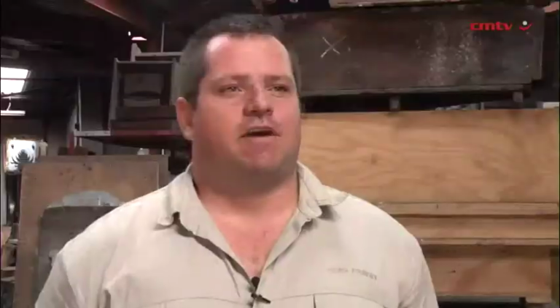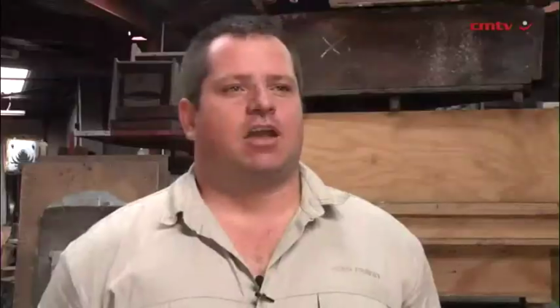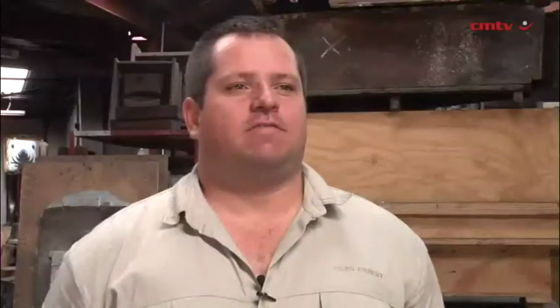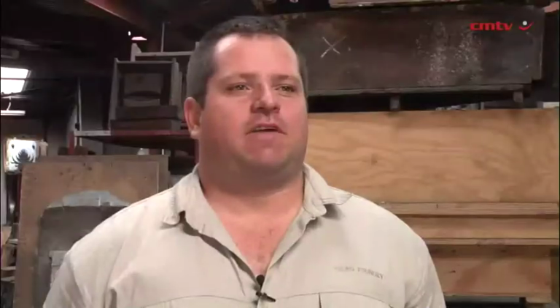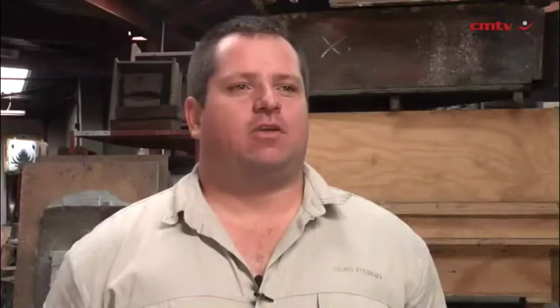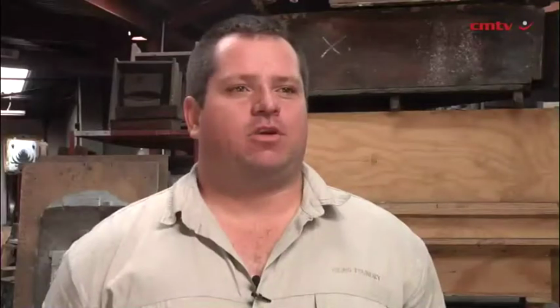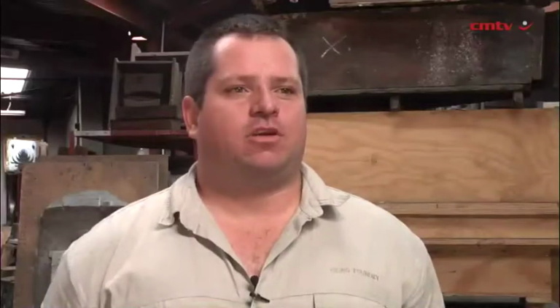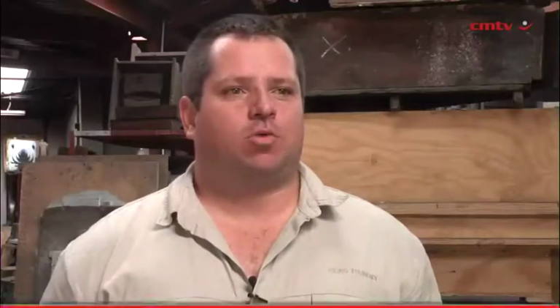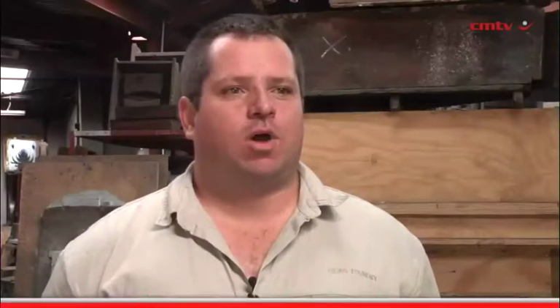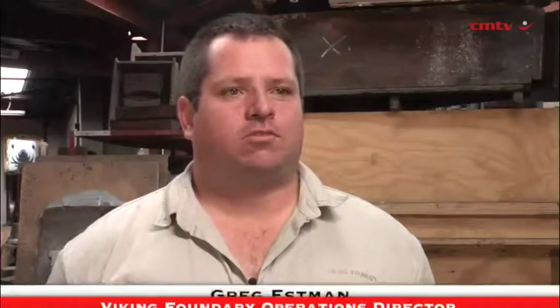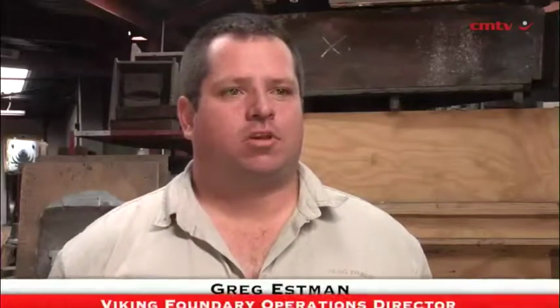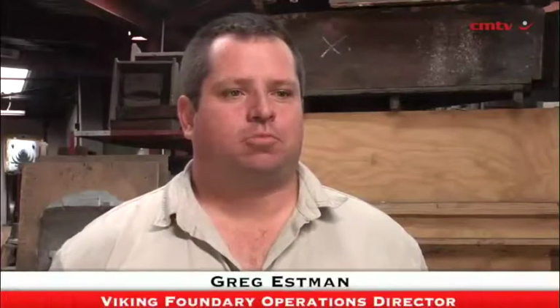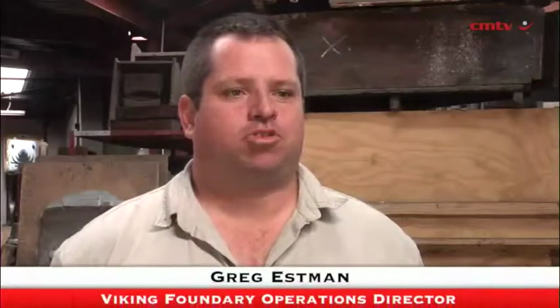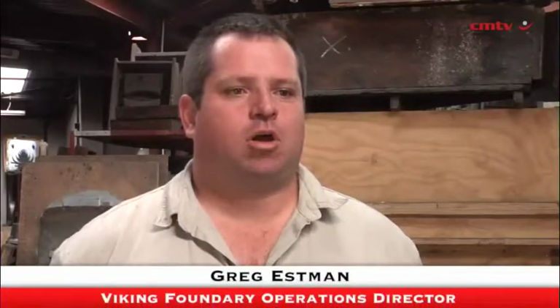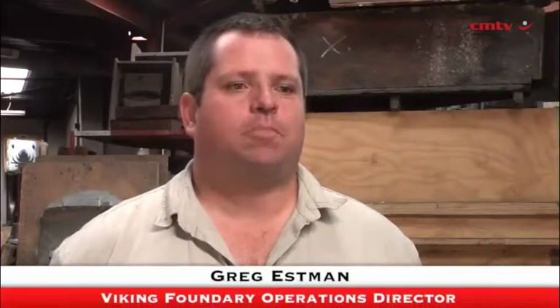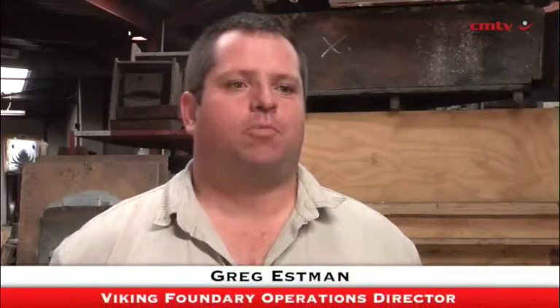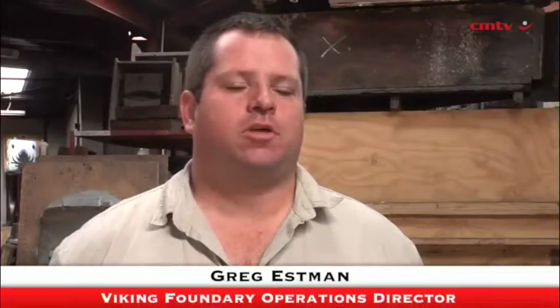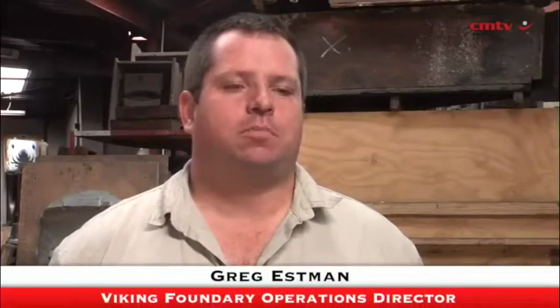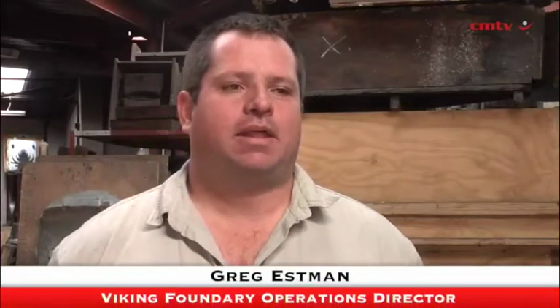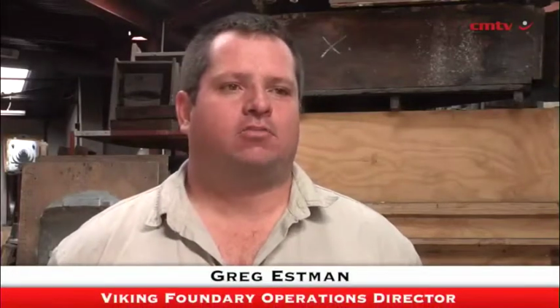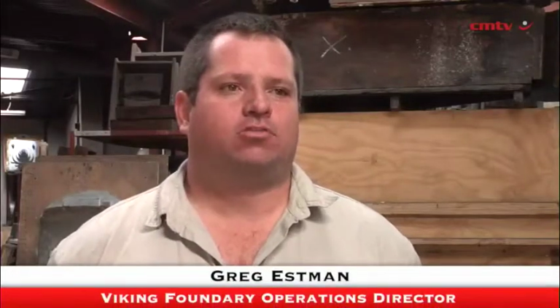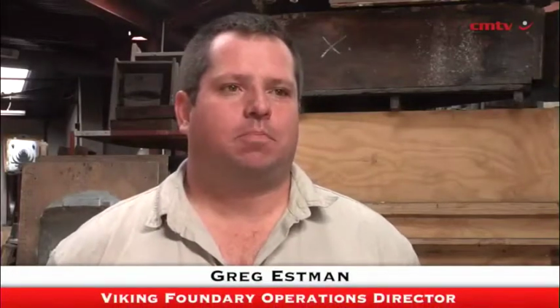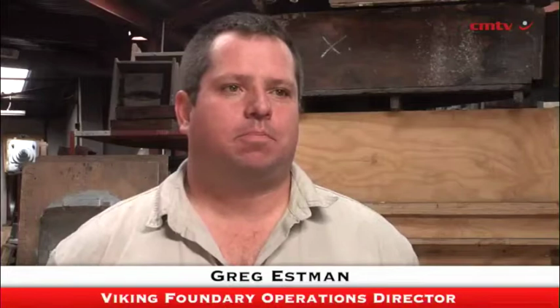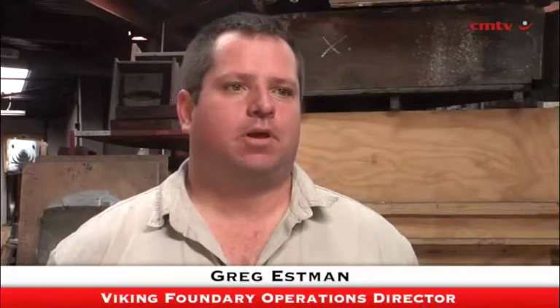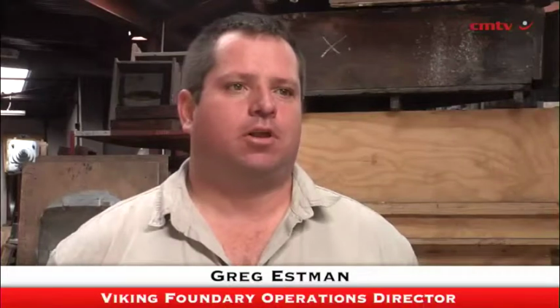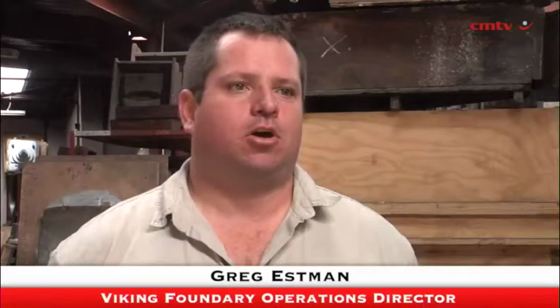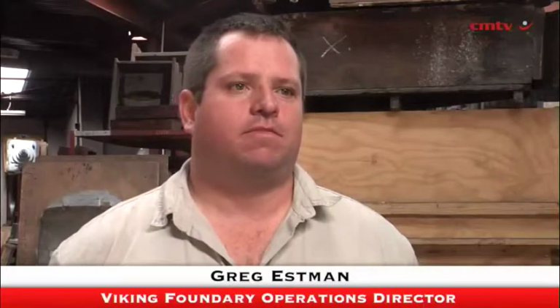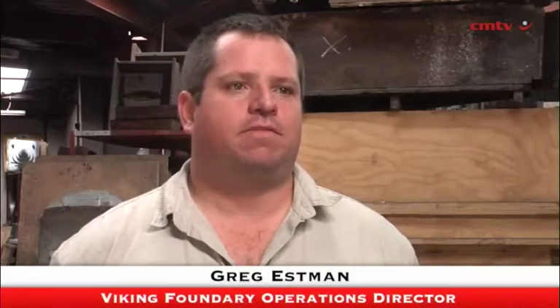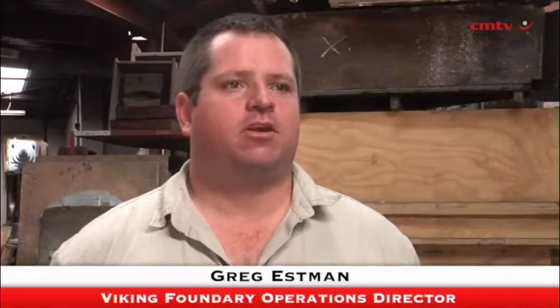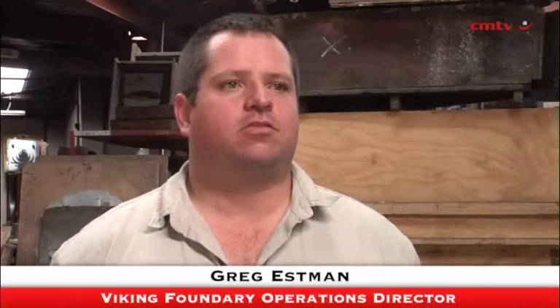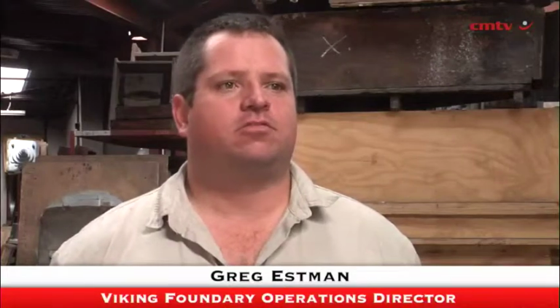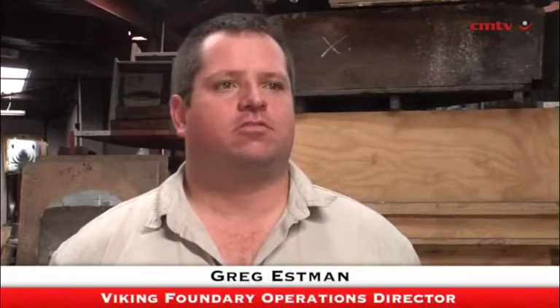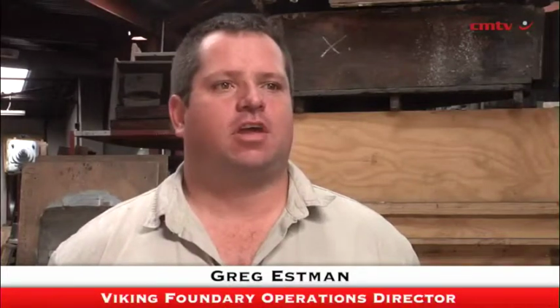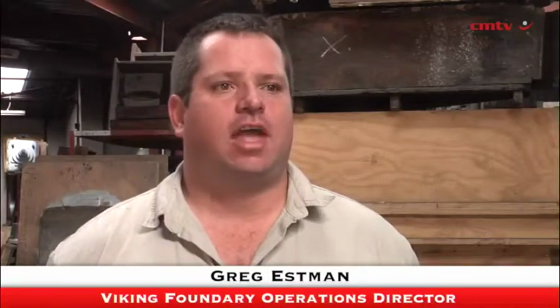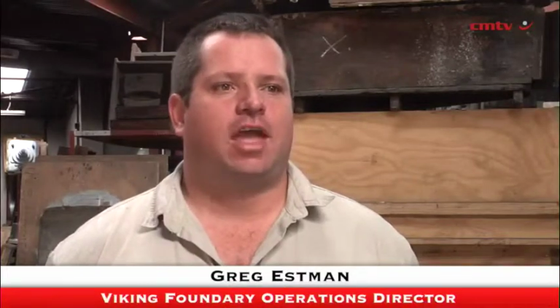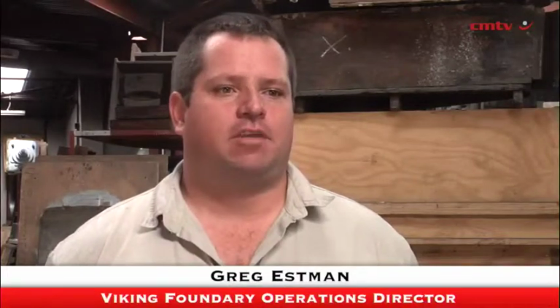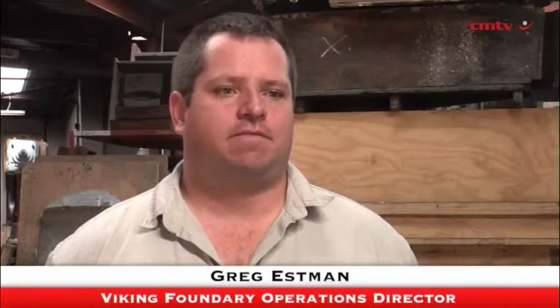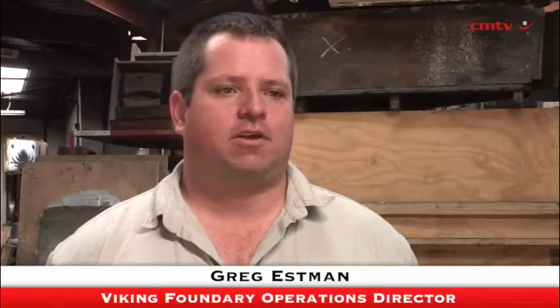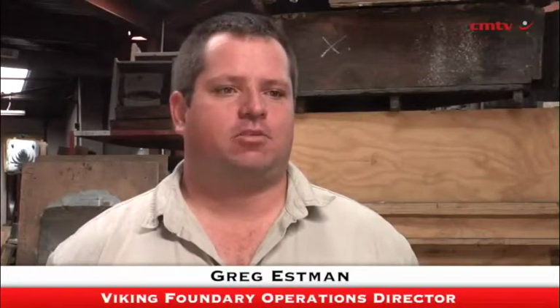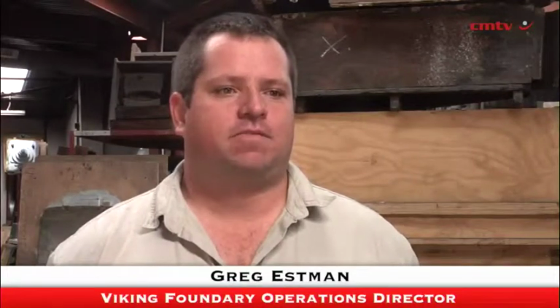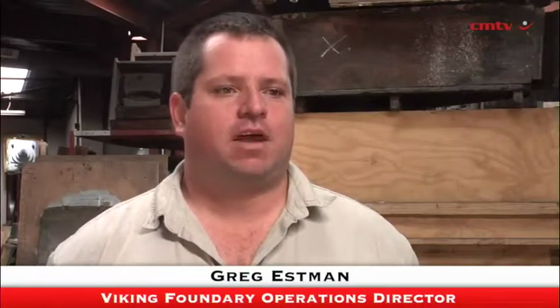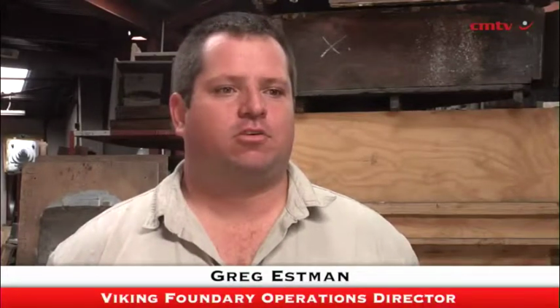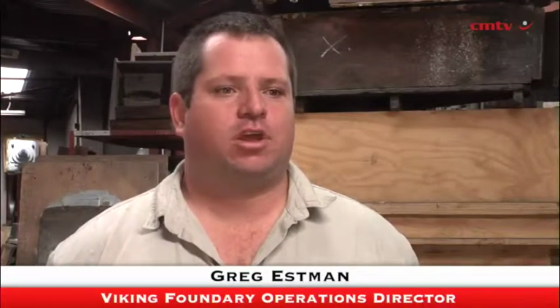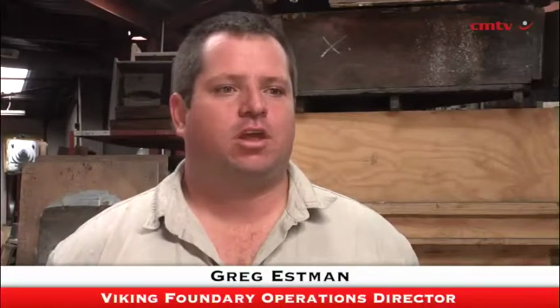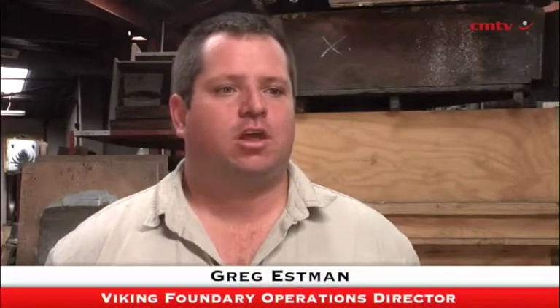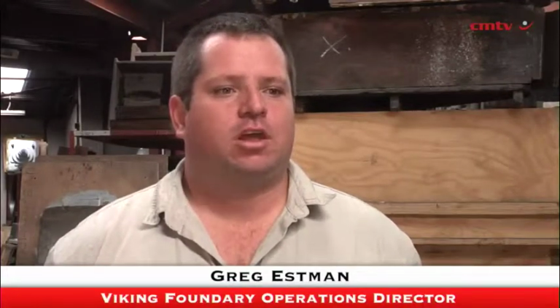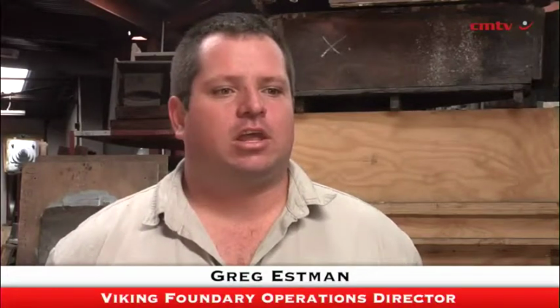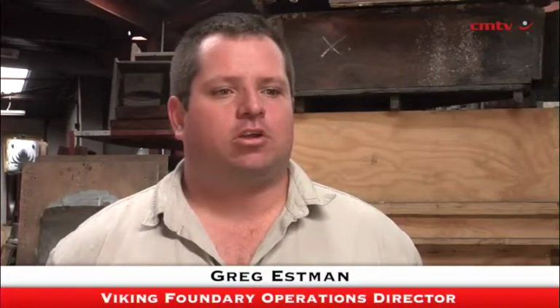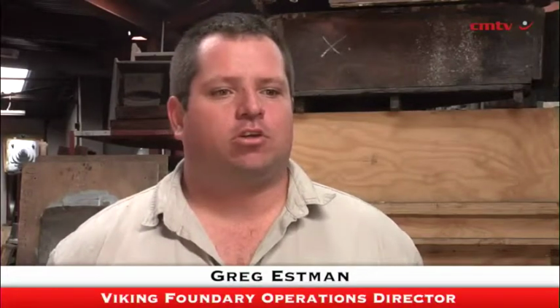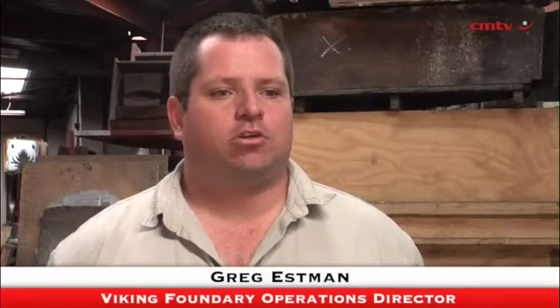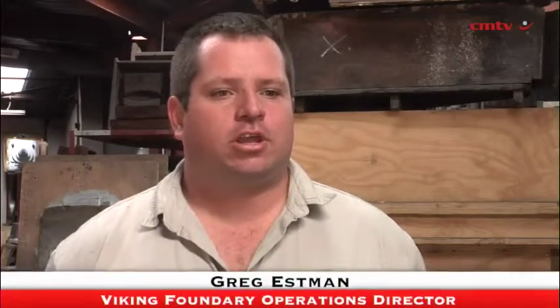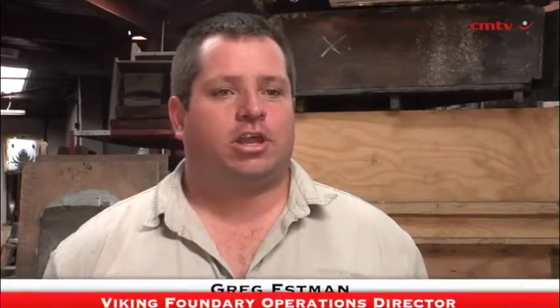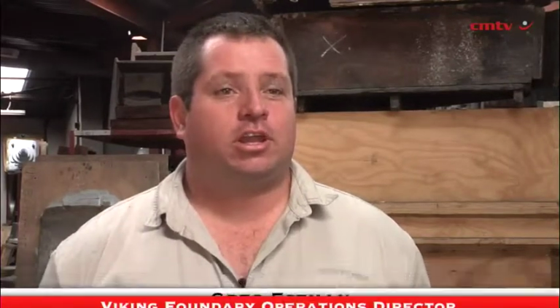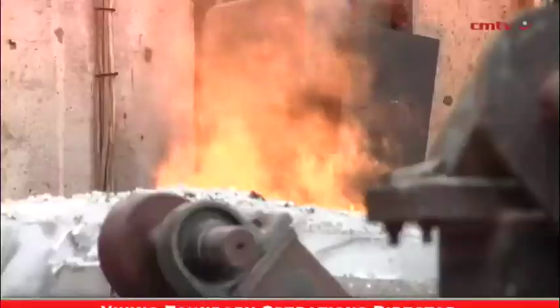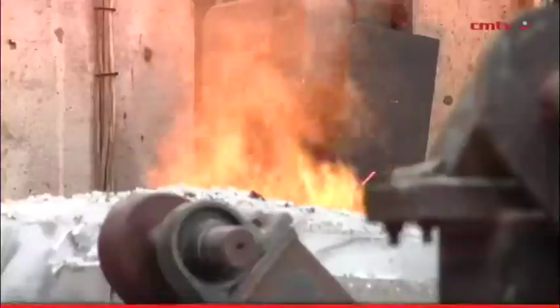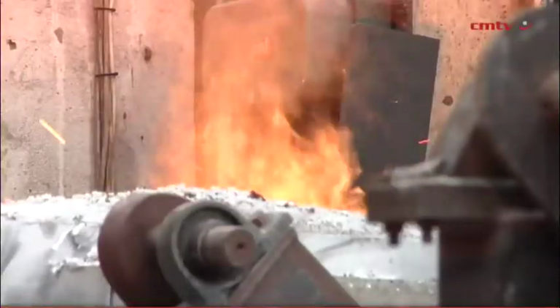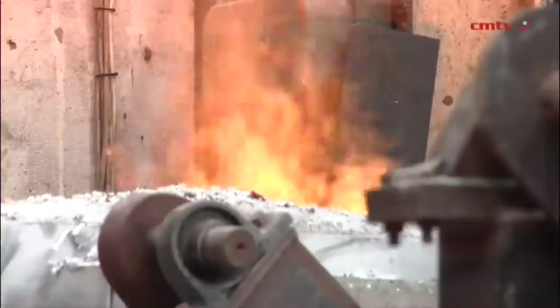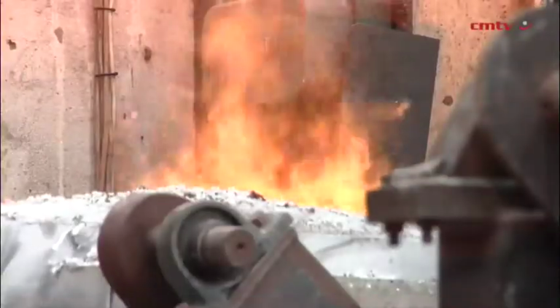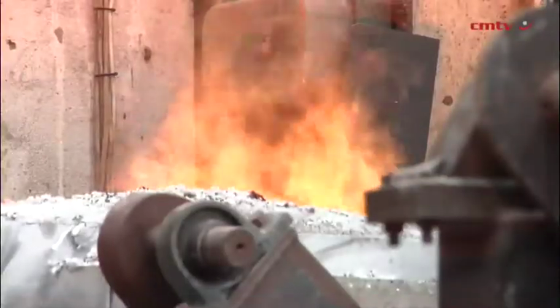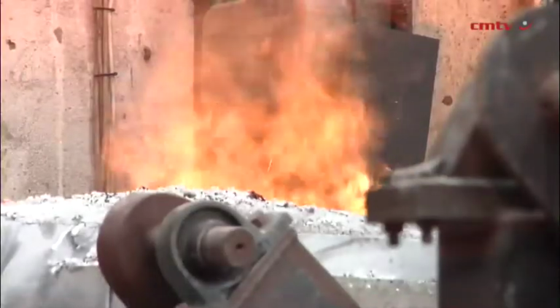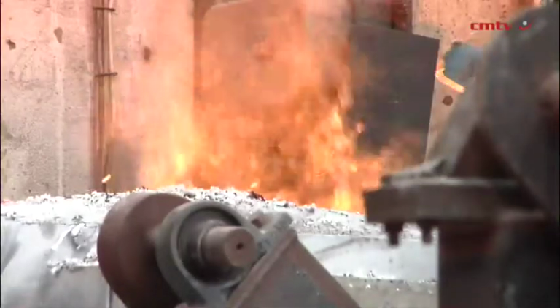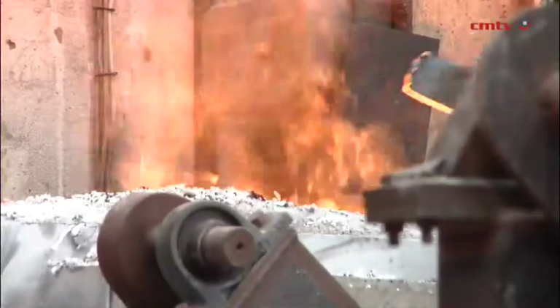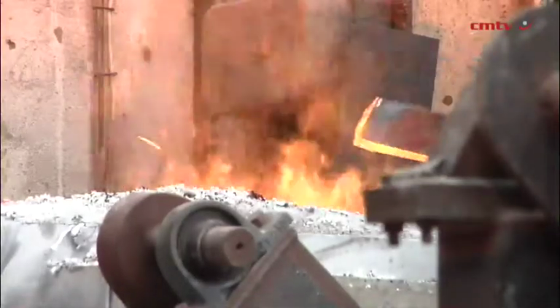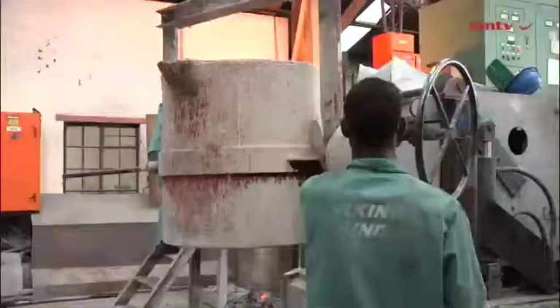Viking Foundry is a one-stop shop with a pattern shop, a non-ferrous and a ferrous foundry, including any complex stainless steels.